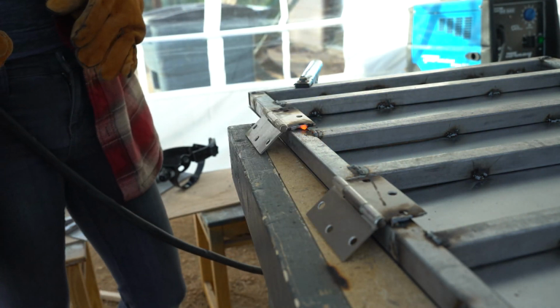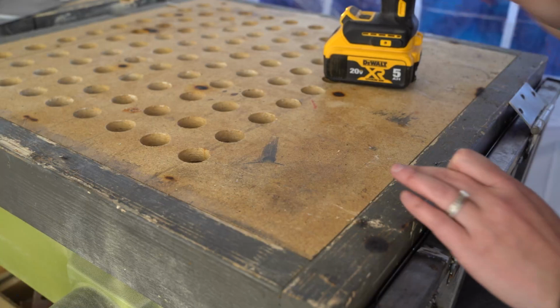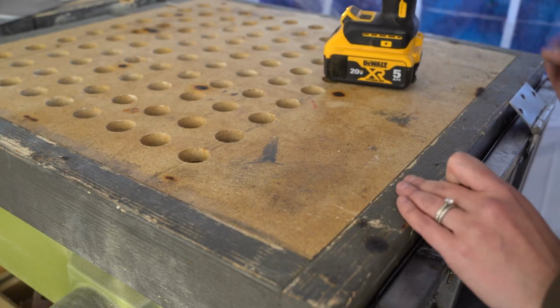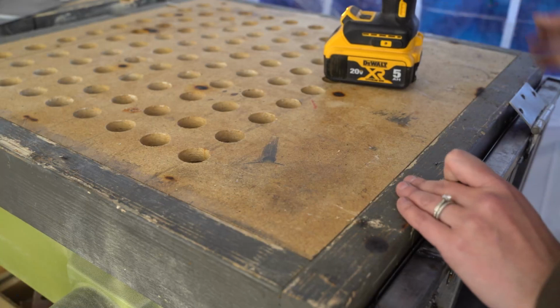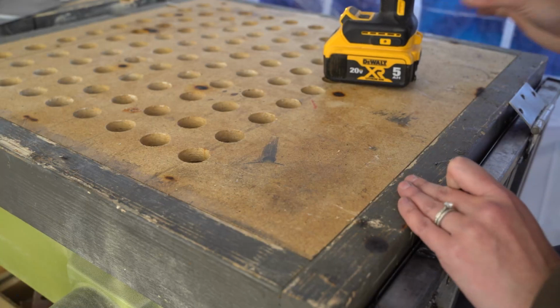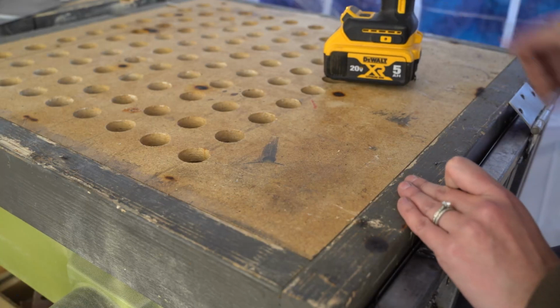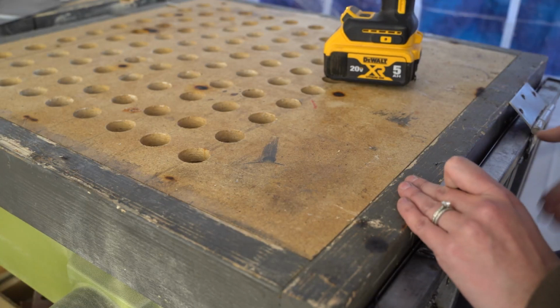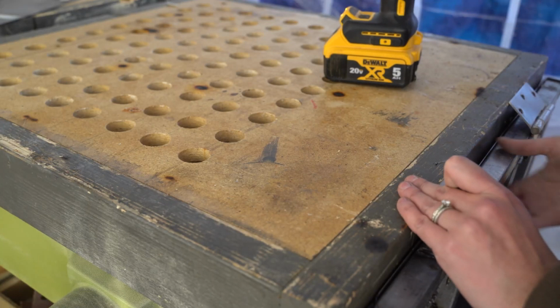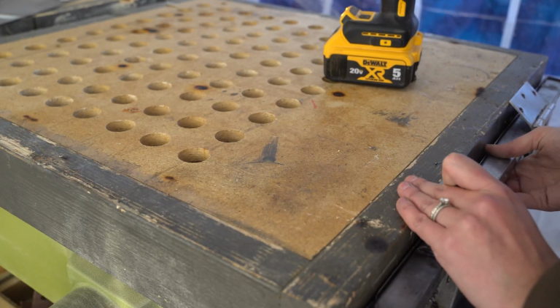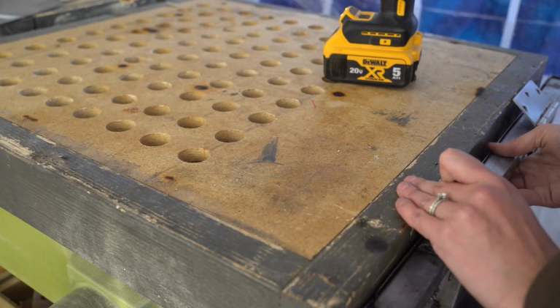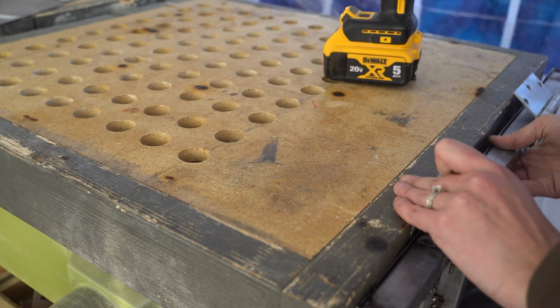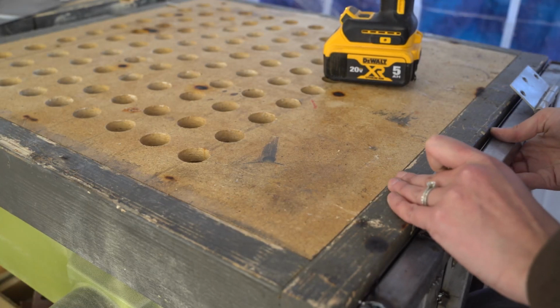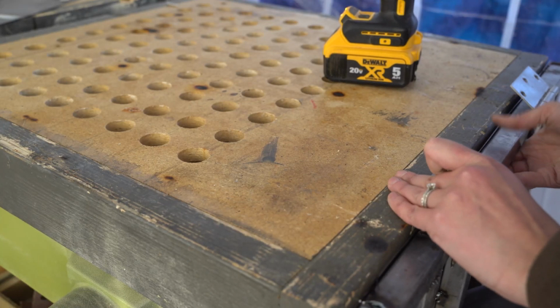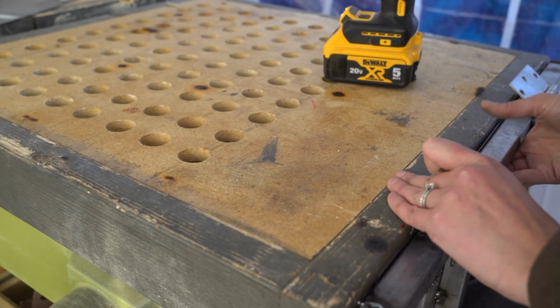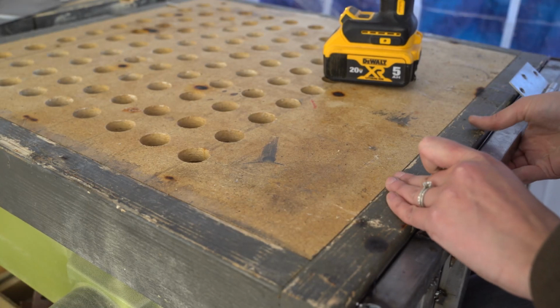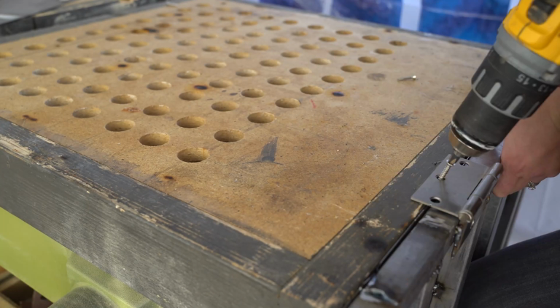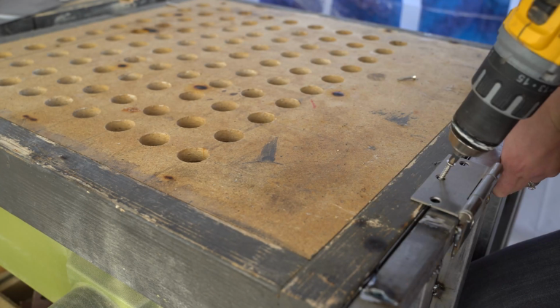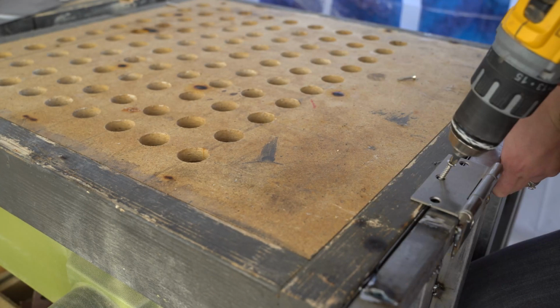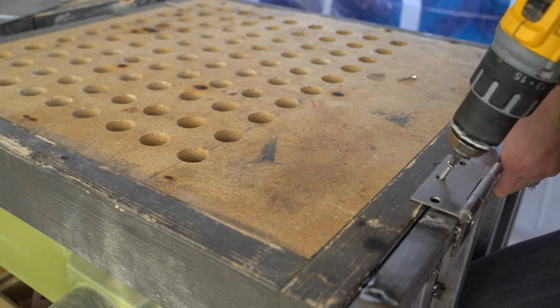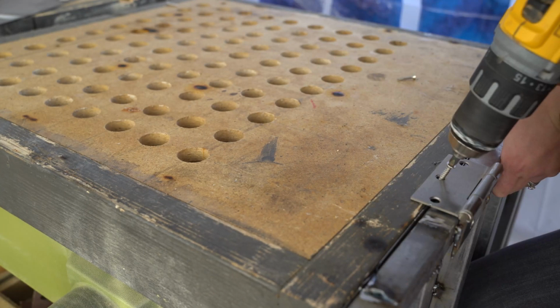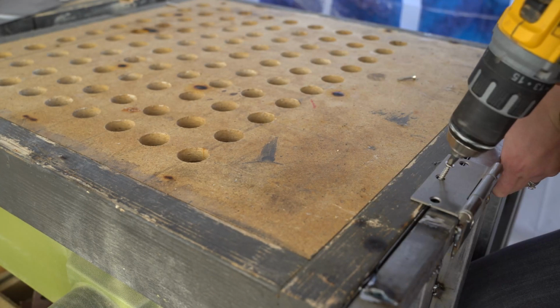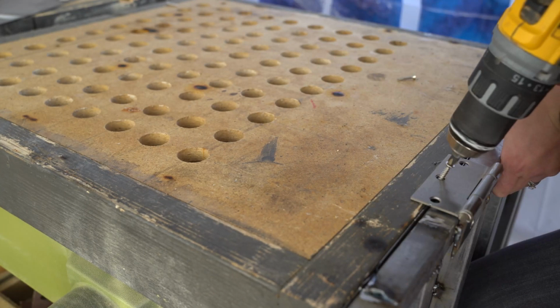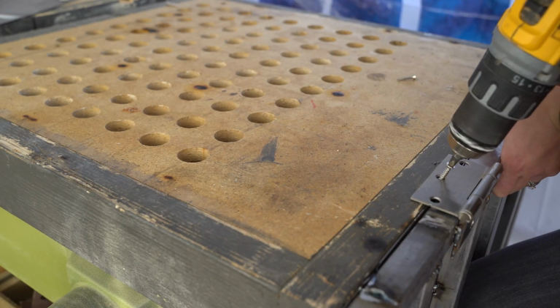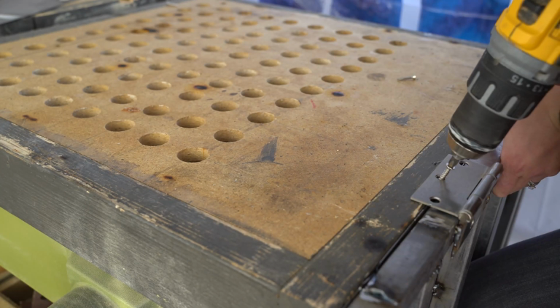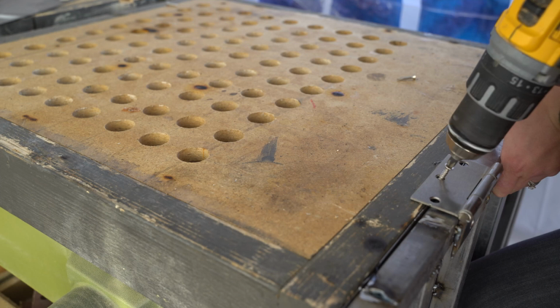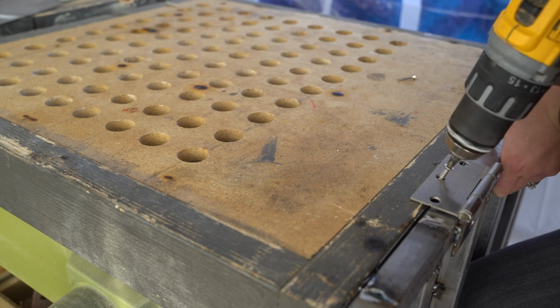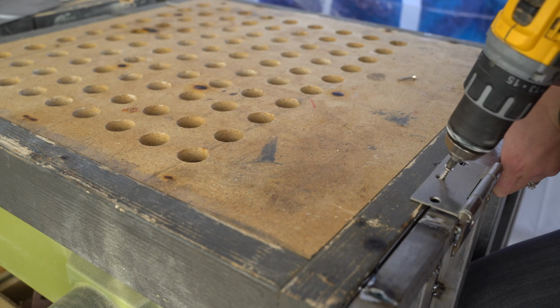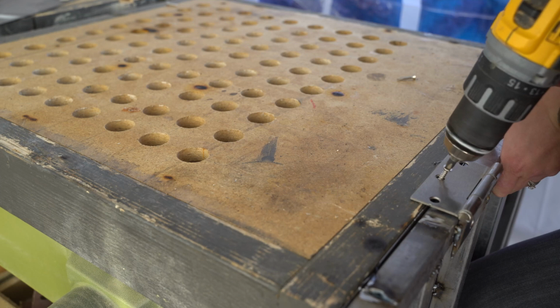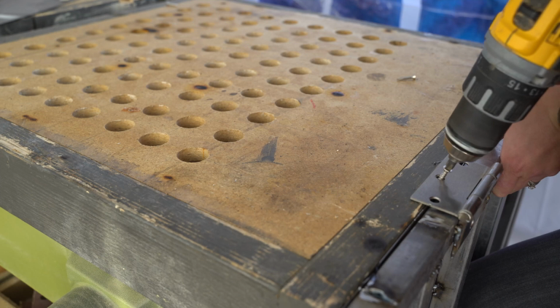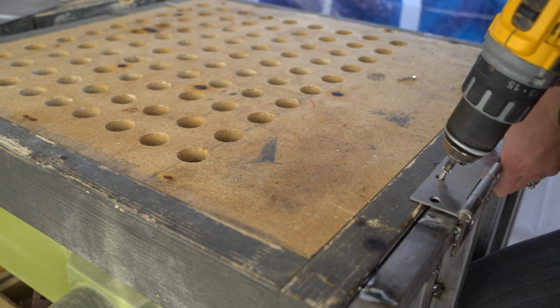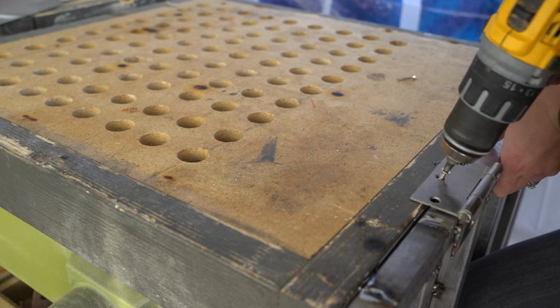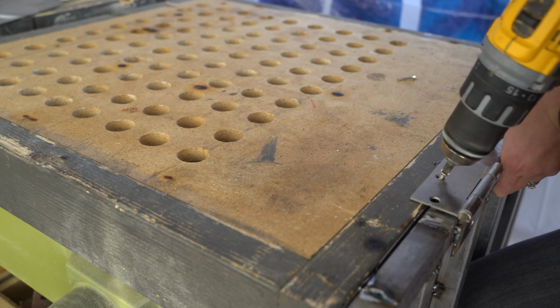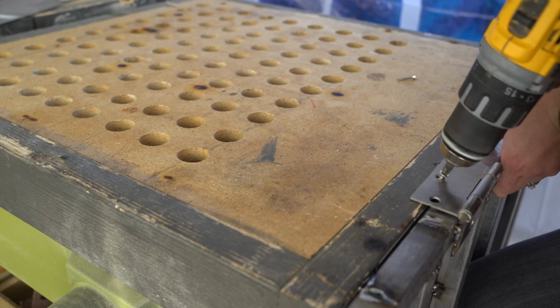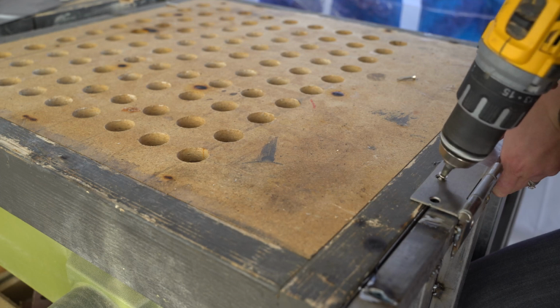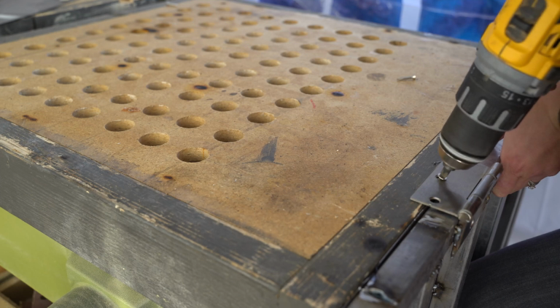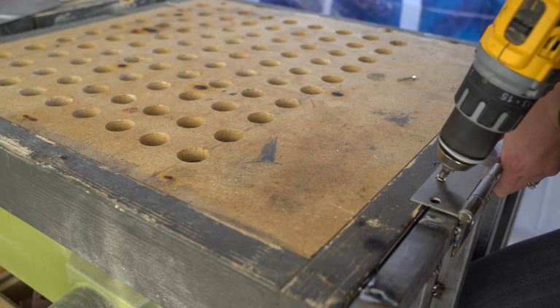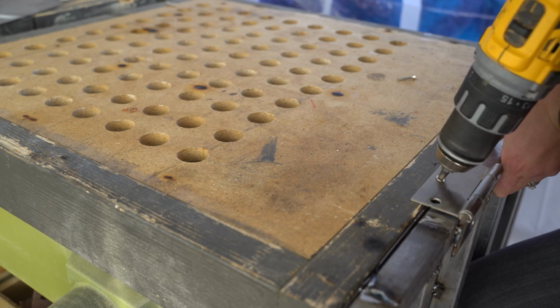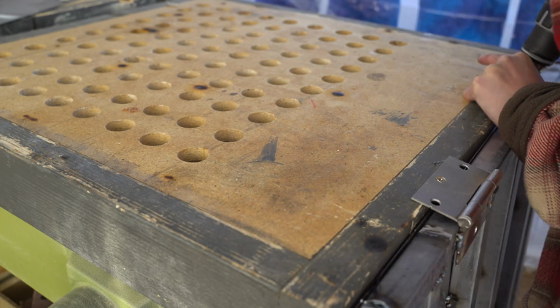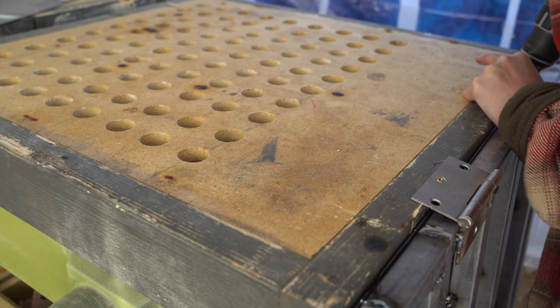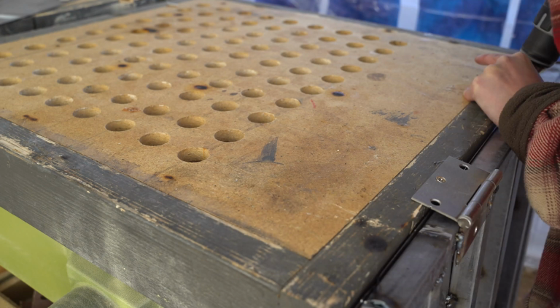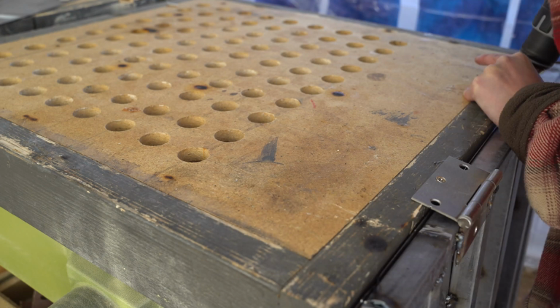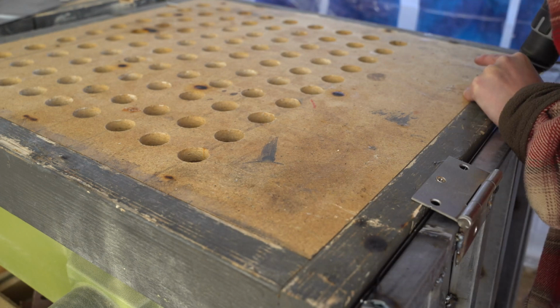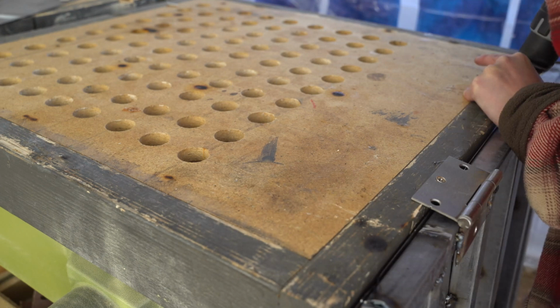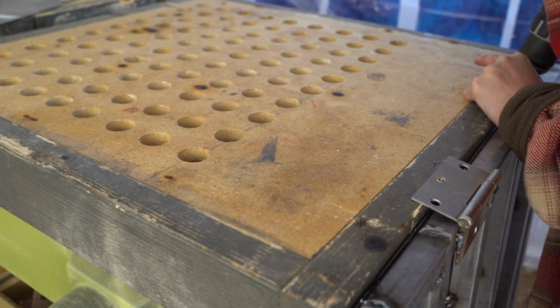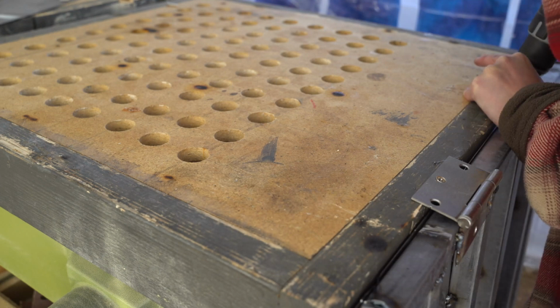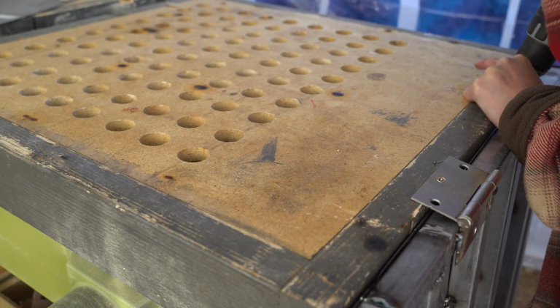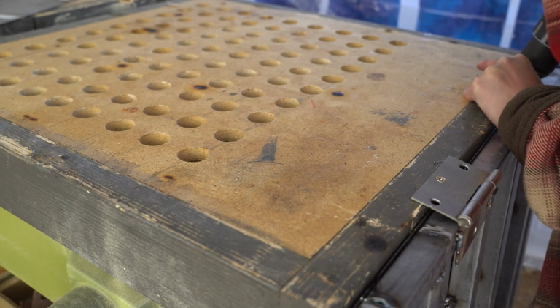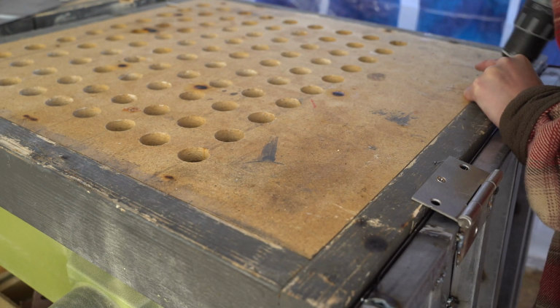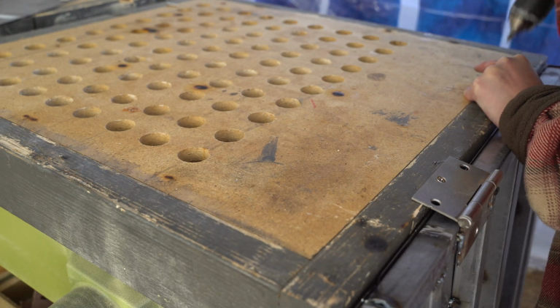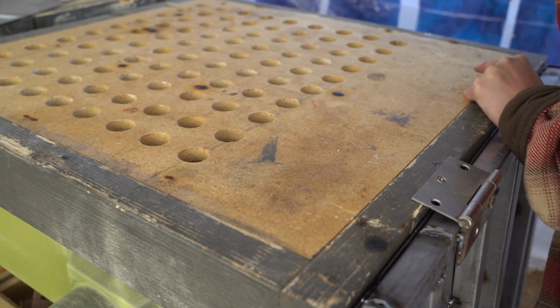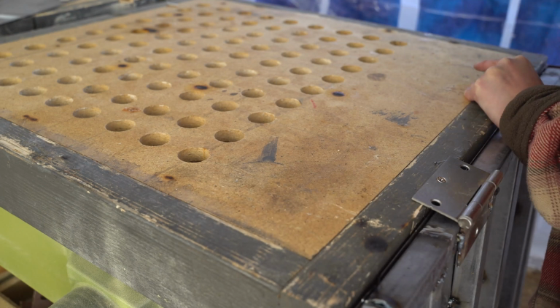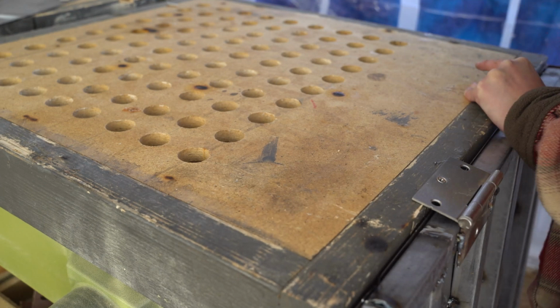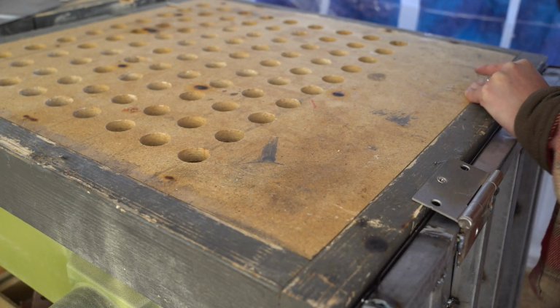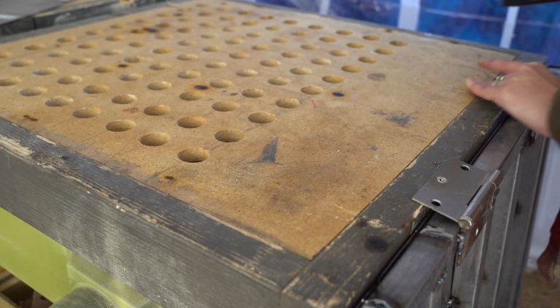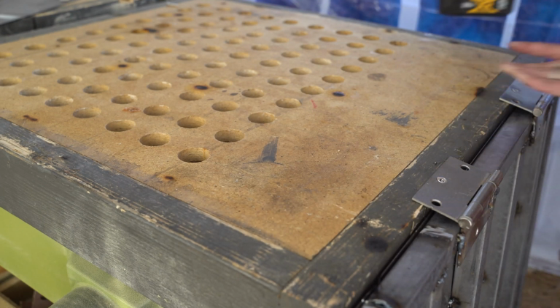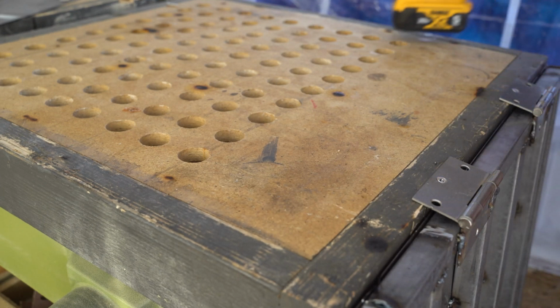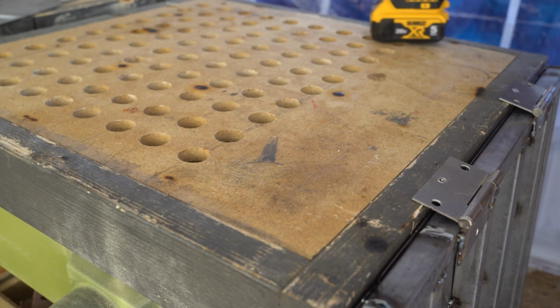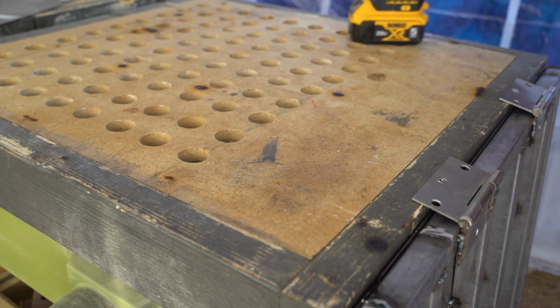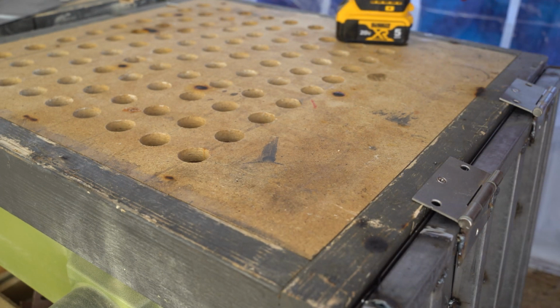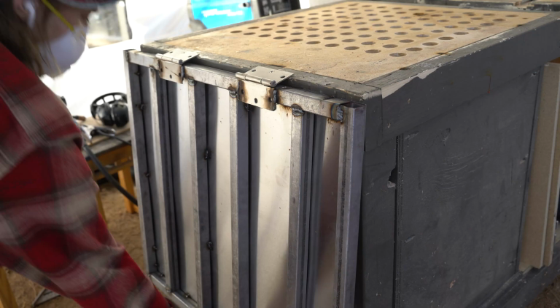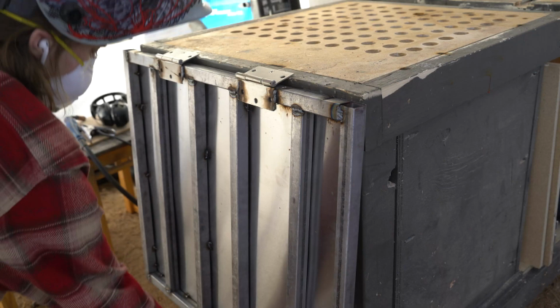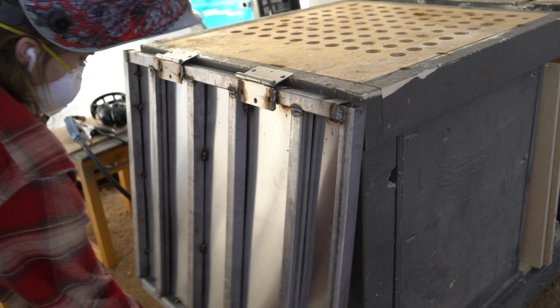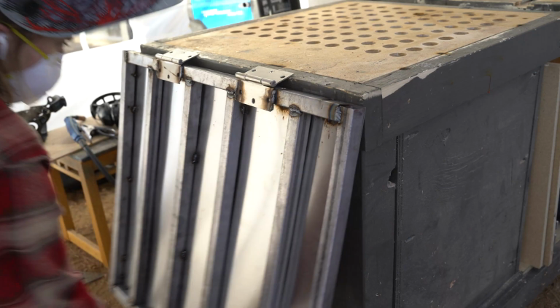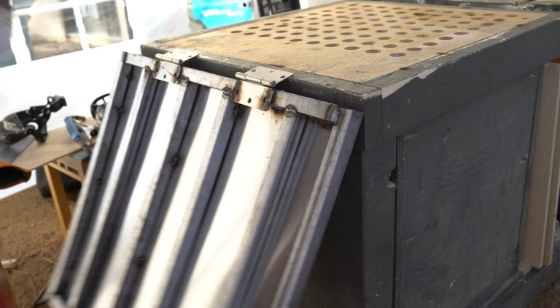Last but not least, I anchored the other side of the hinge to the top of the workbench instead of the side, to allow the table to flip all the way up and down. And that's a wrap.